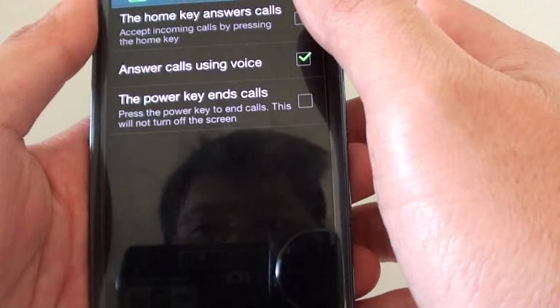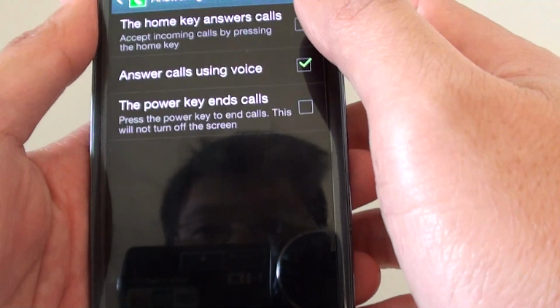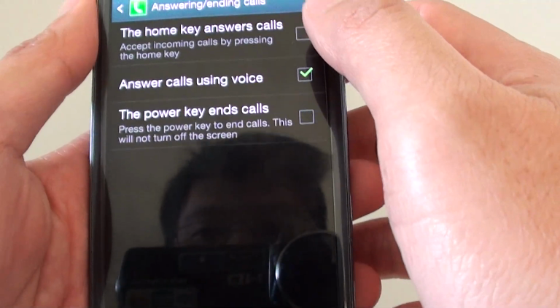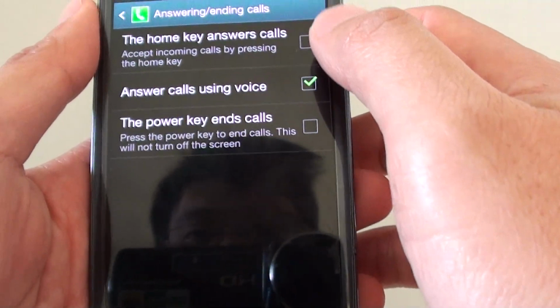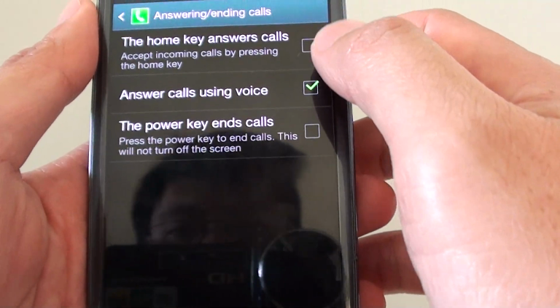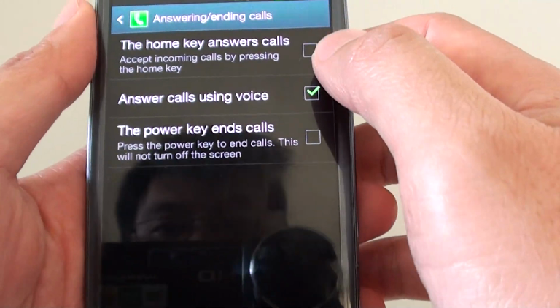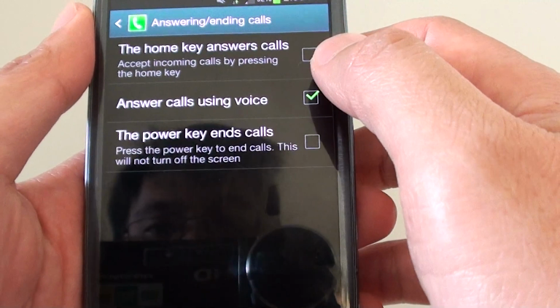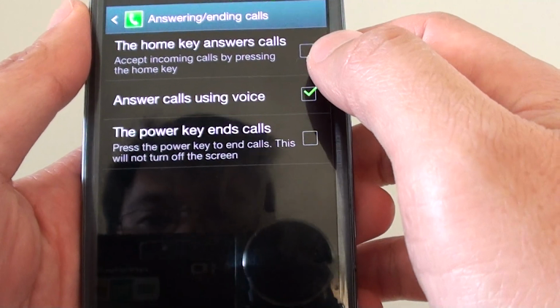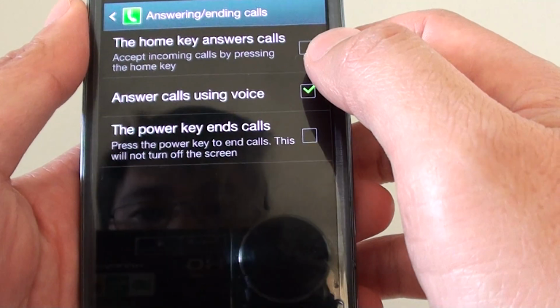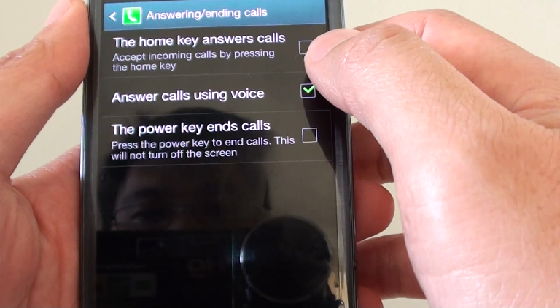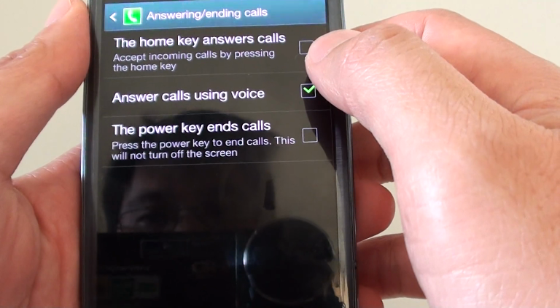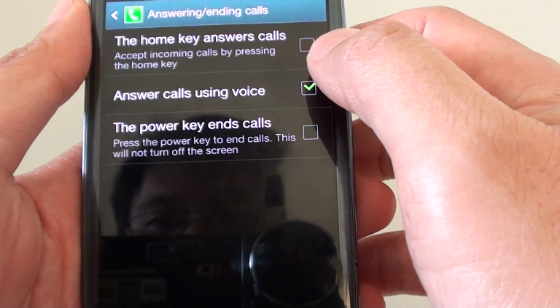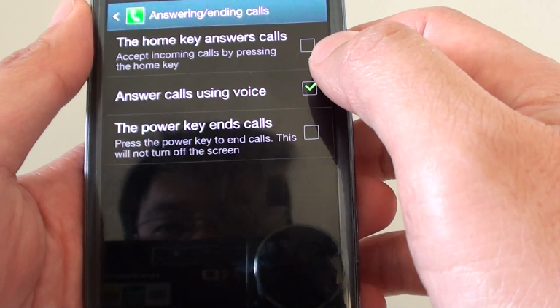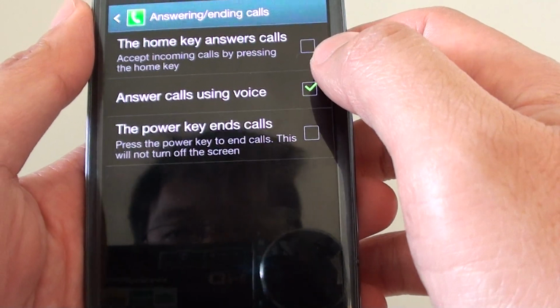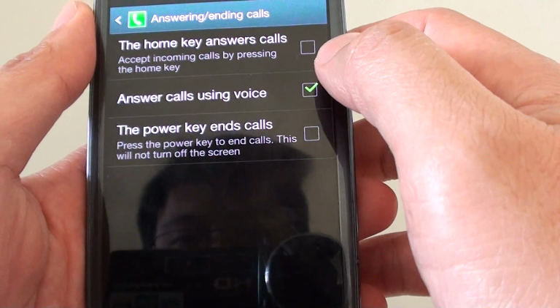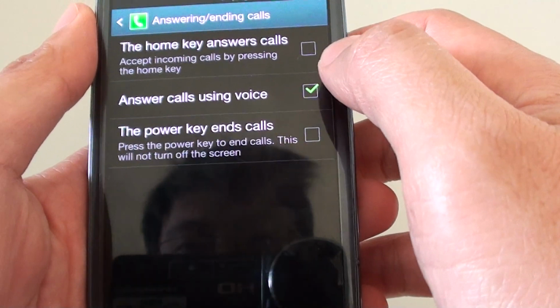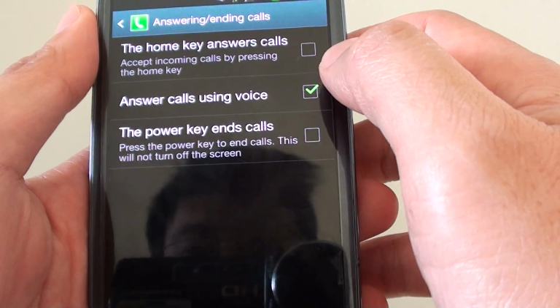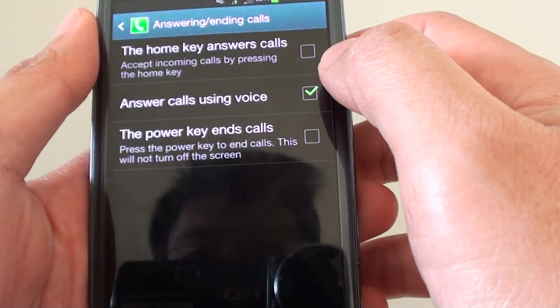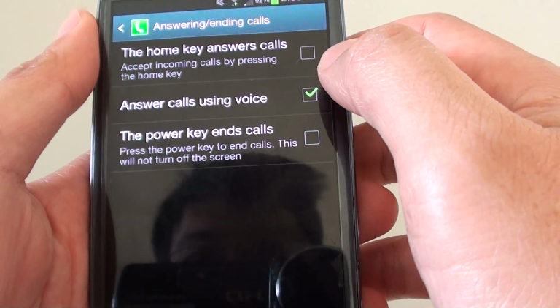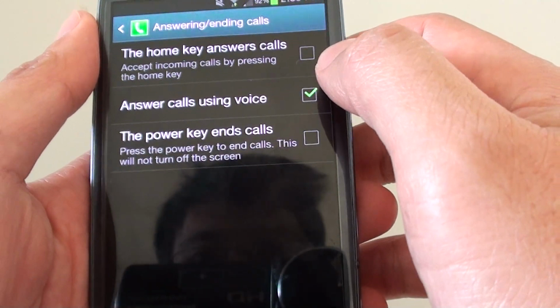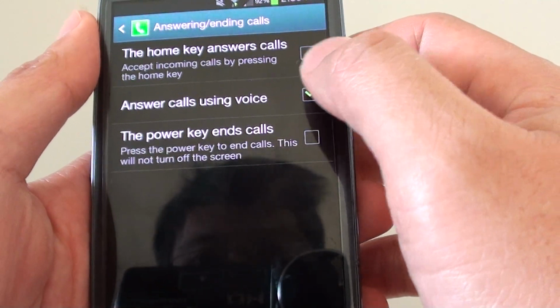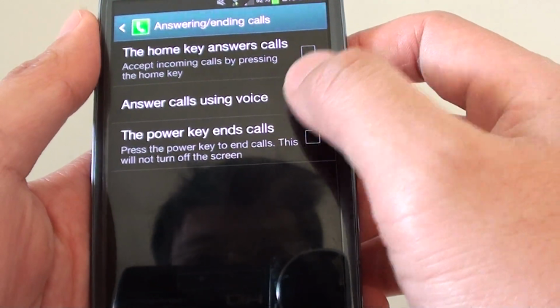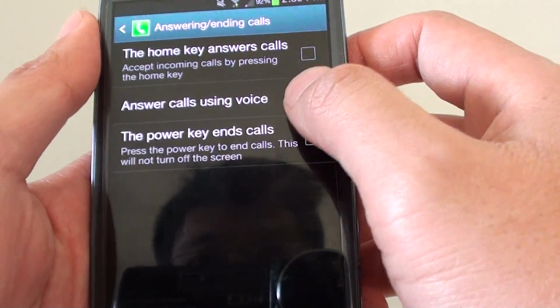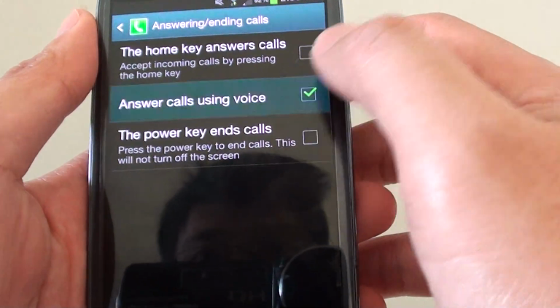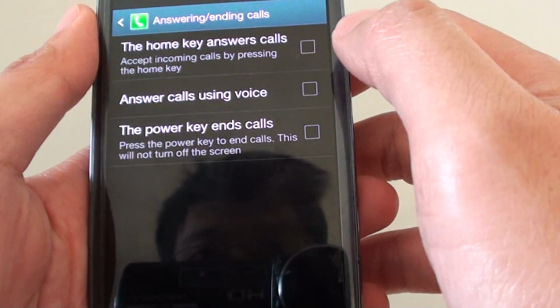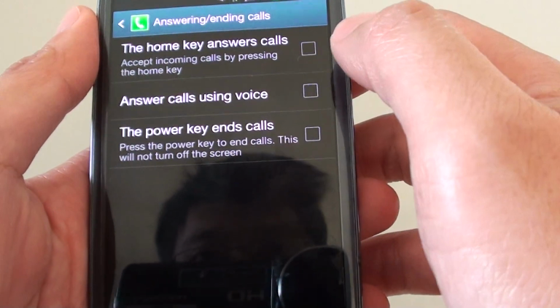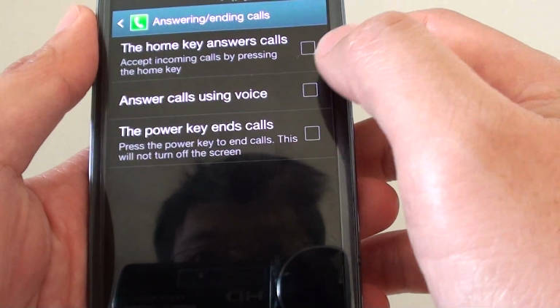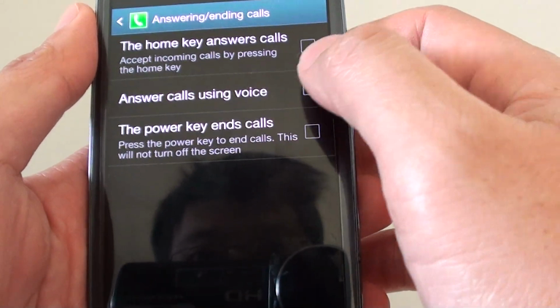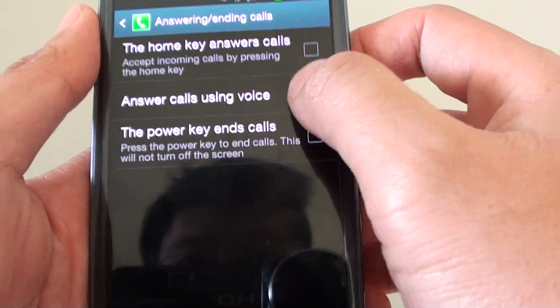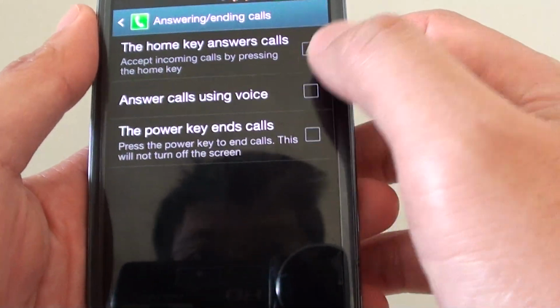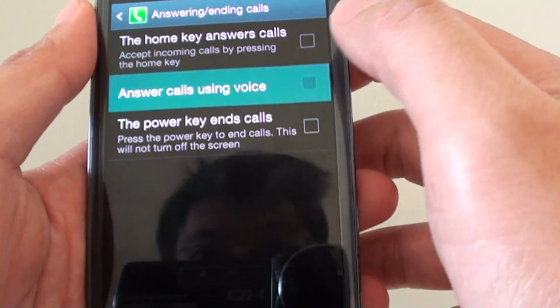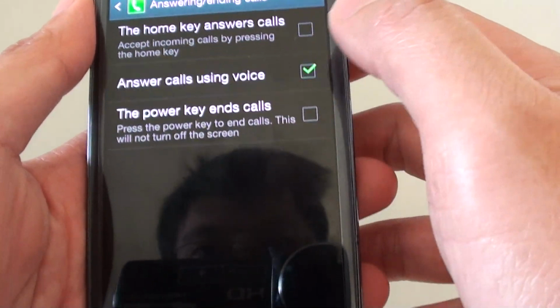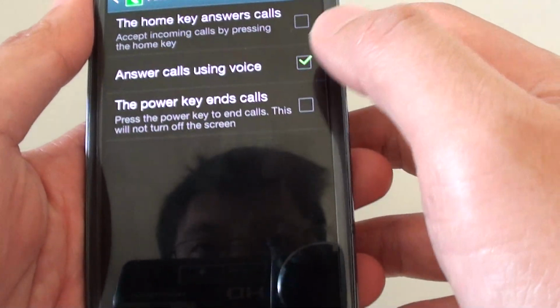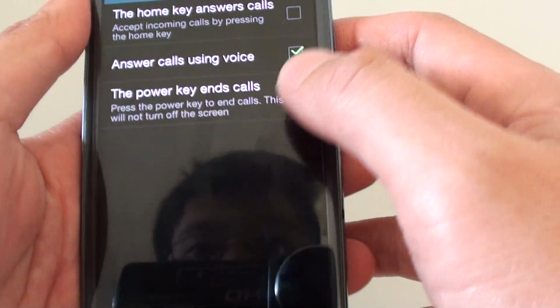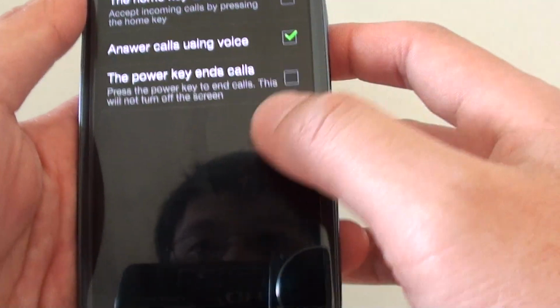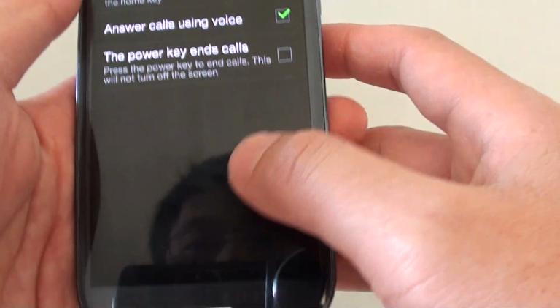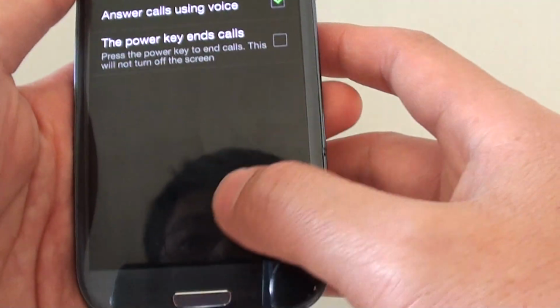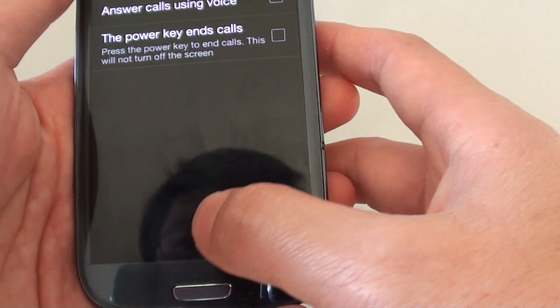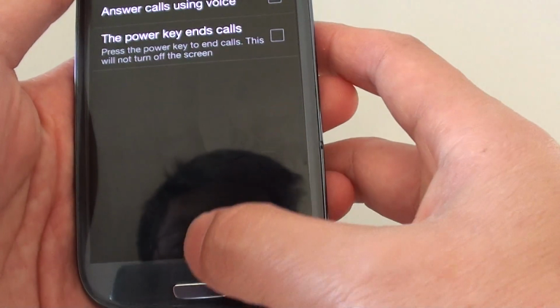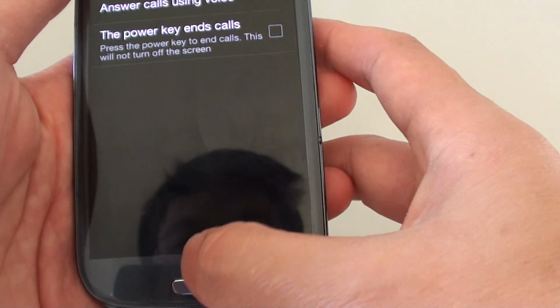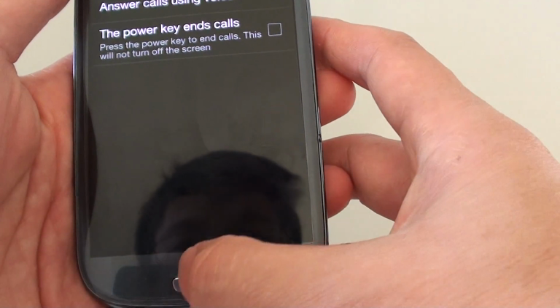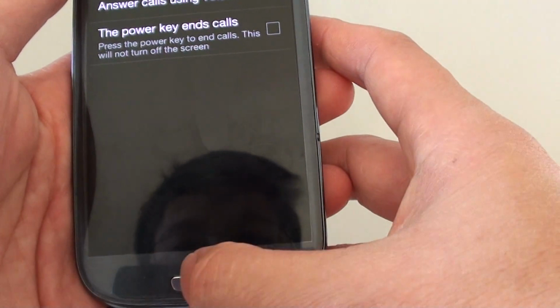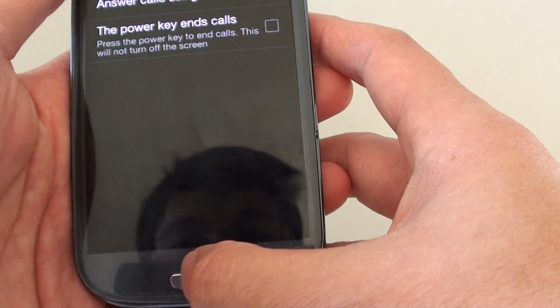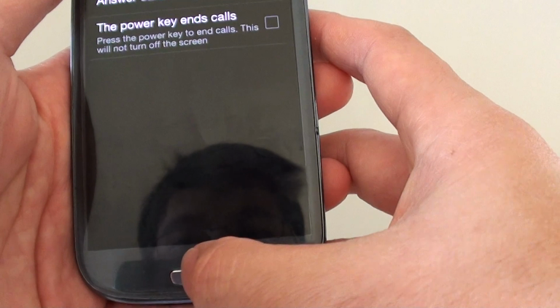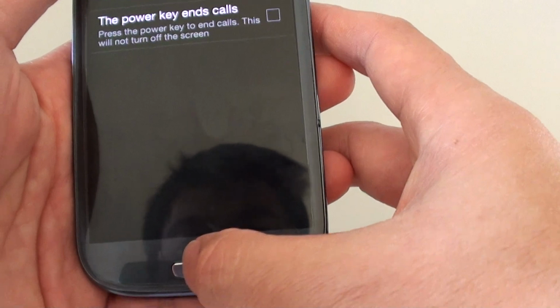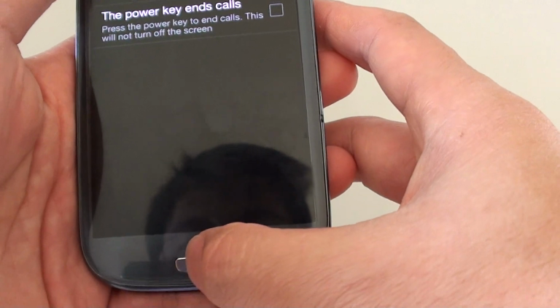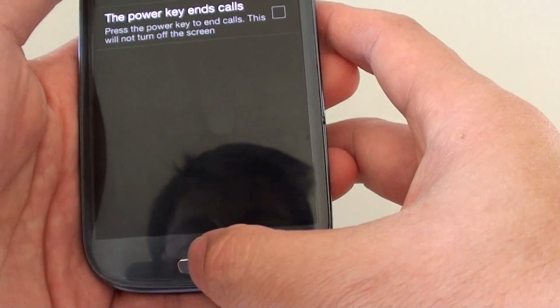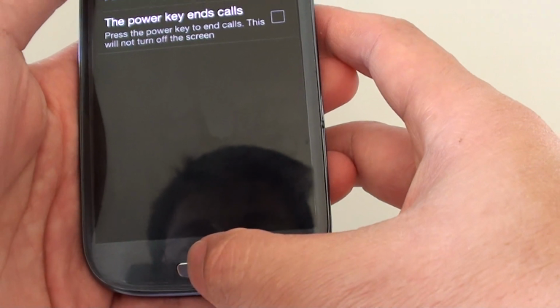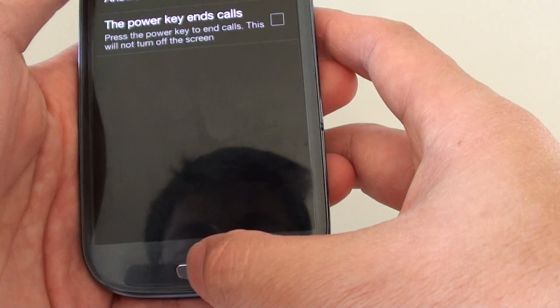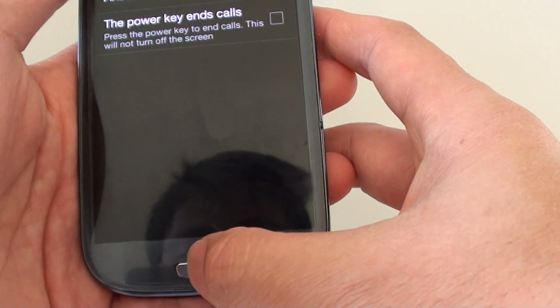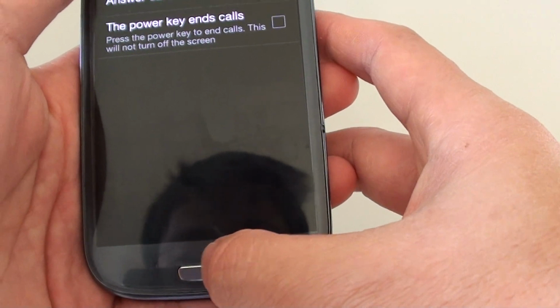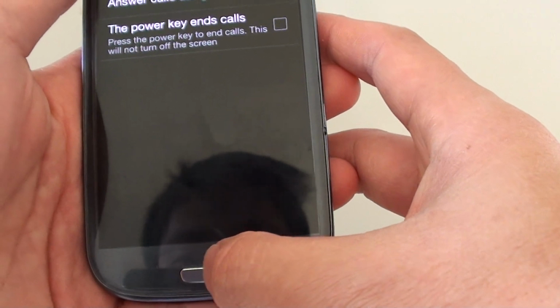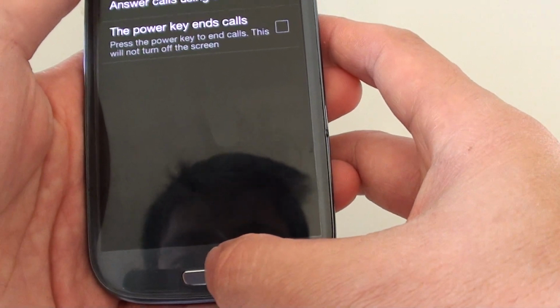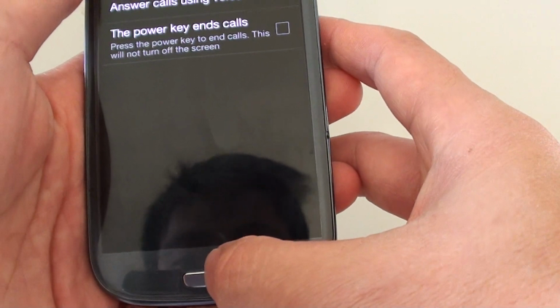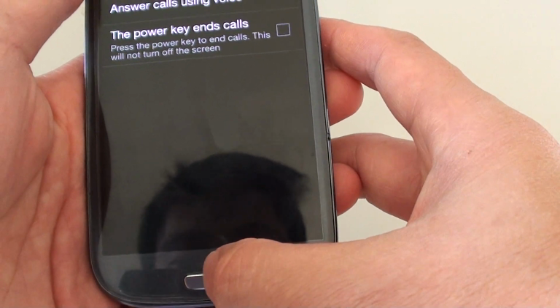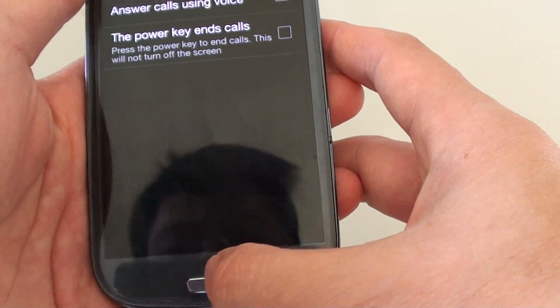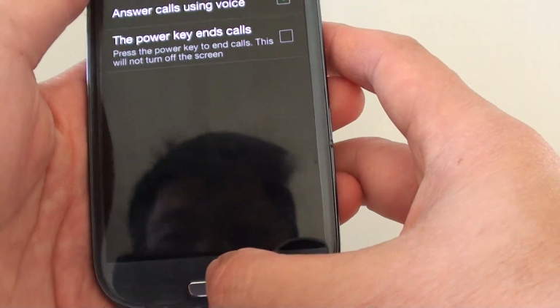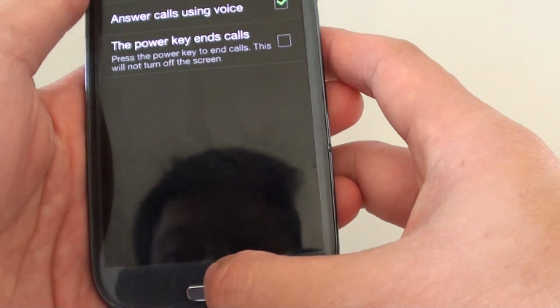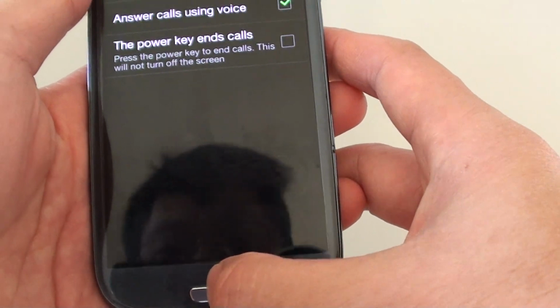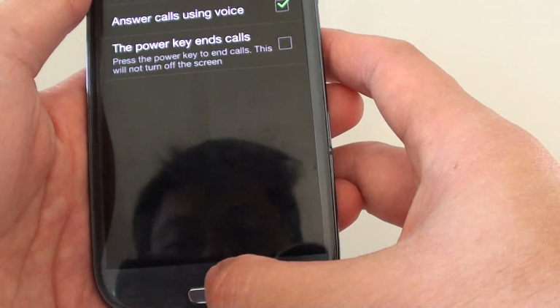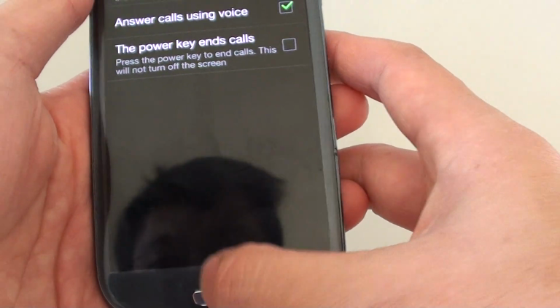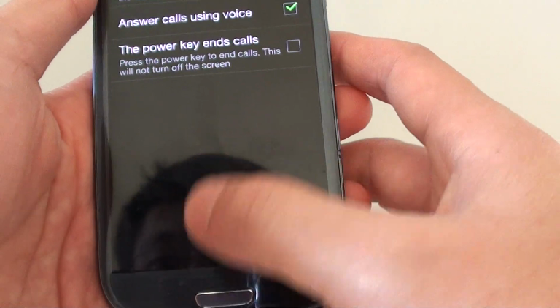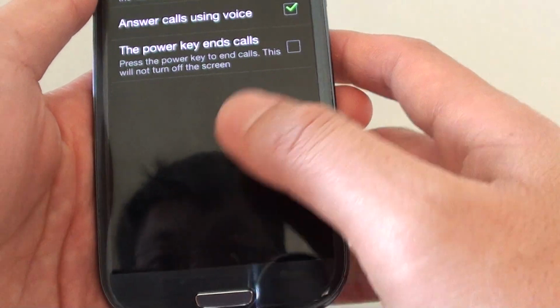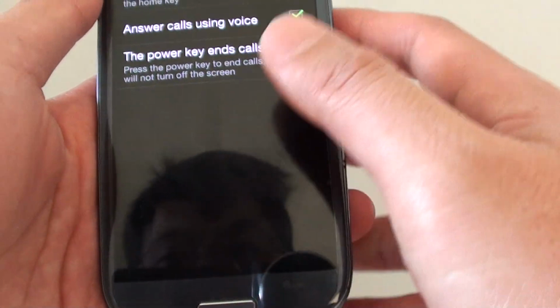From here, make sure the 'answer calls using voice' checkbox is selected. Then press on the home key twice.